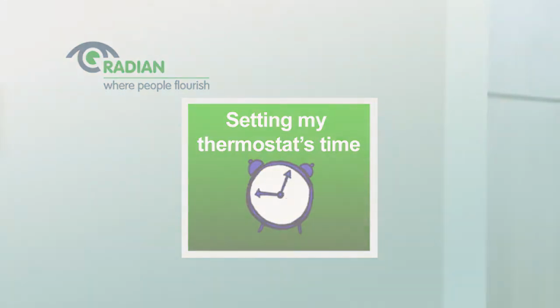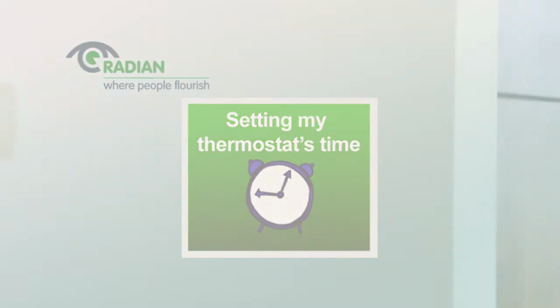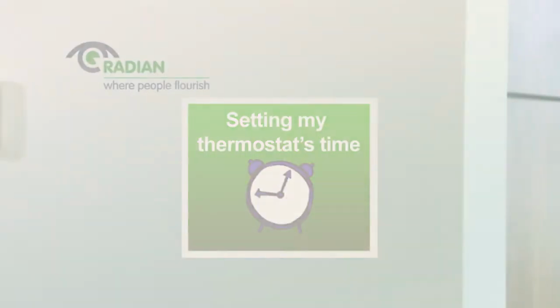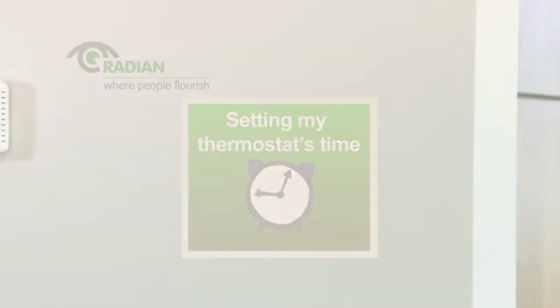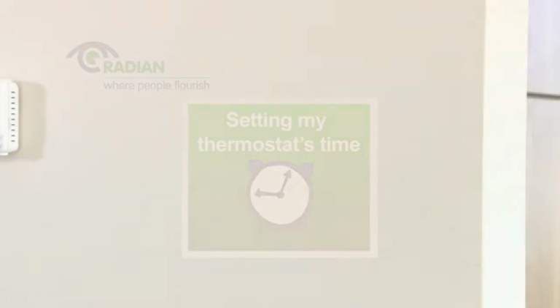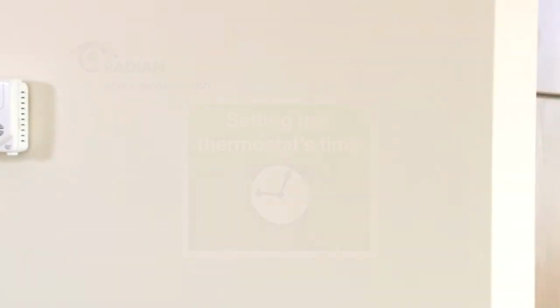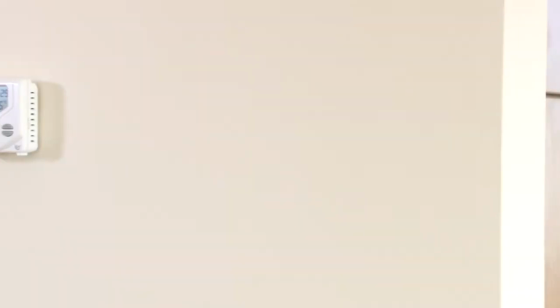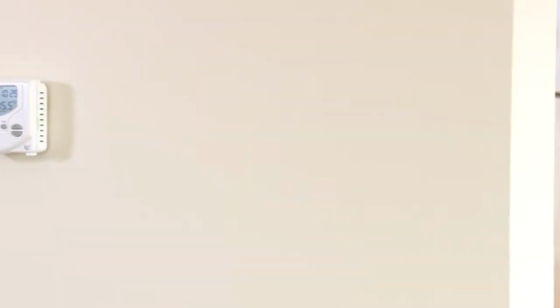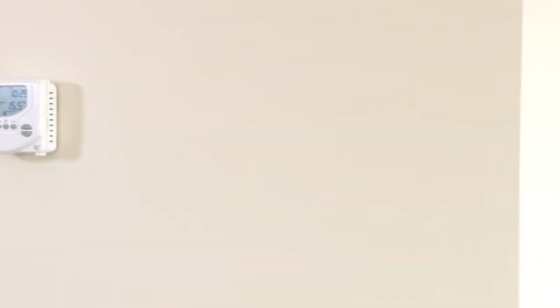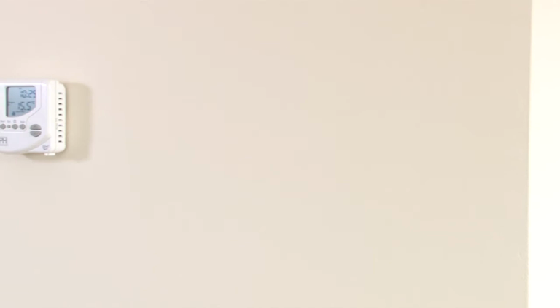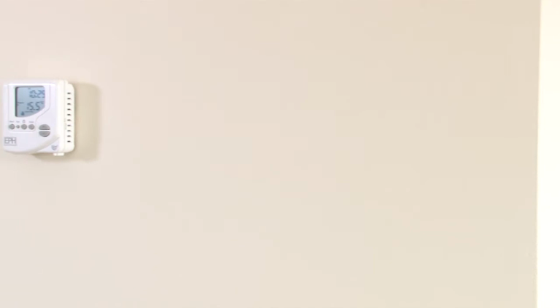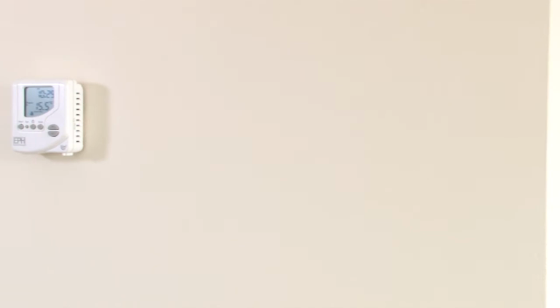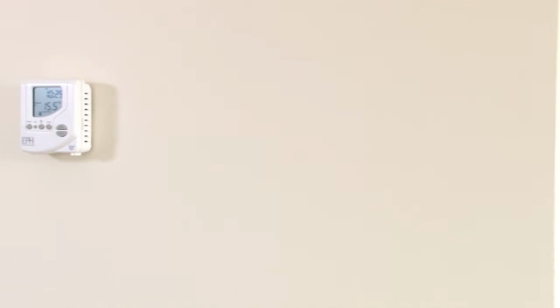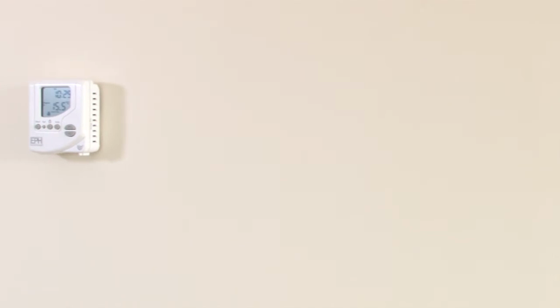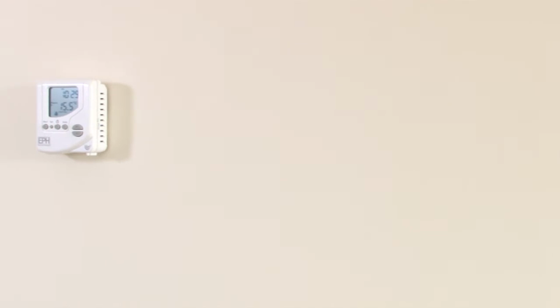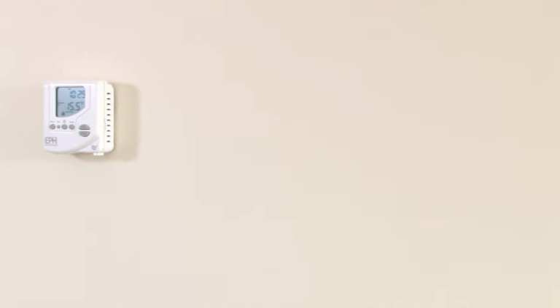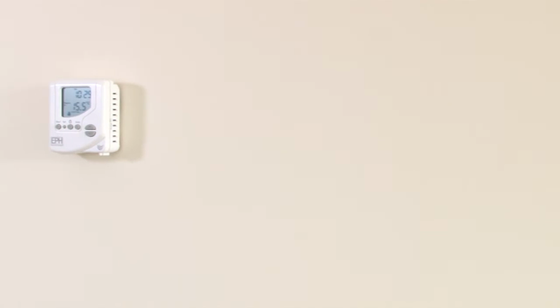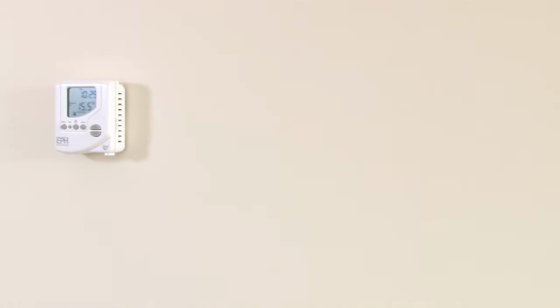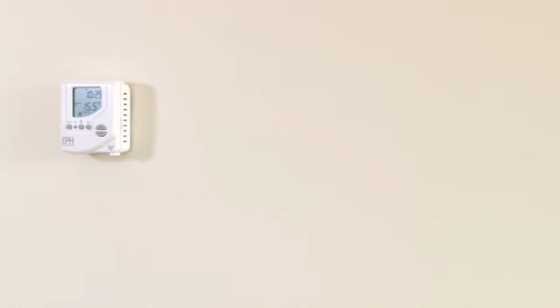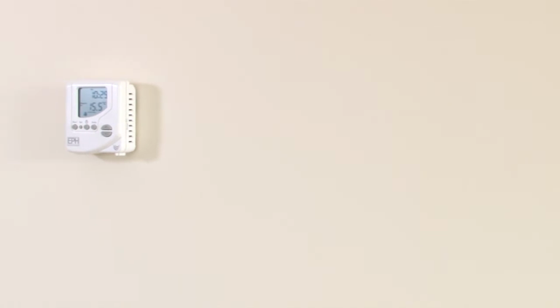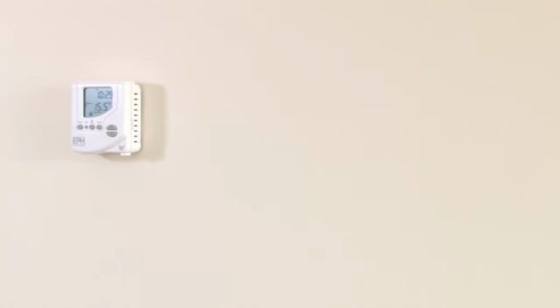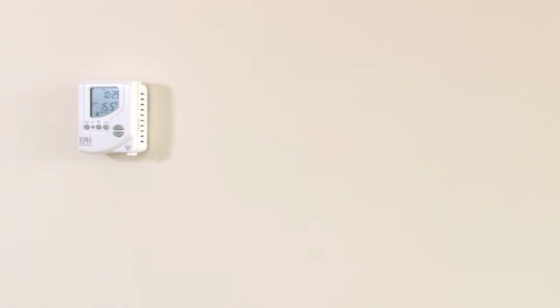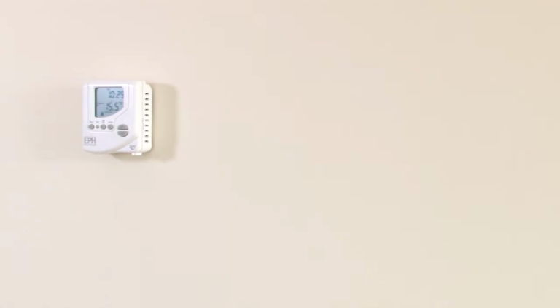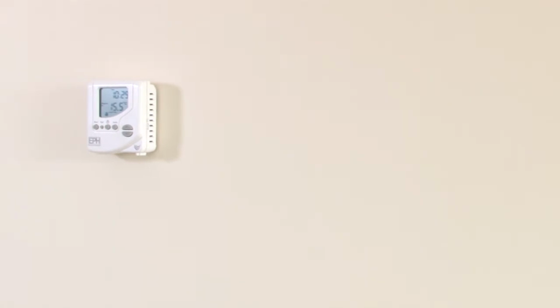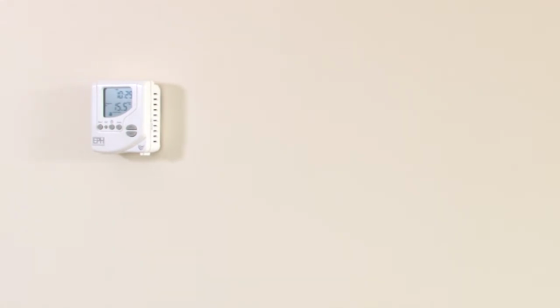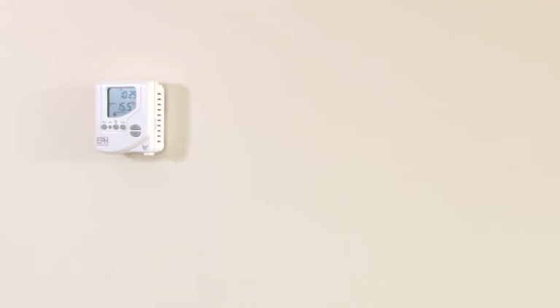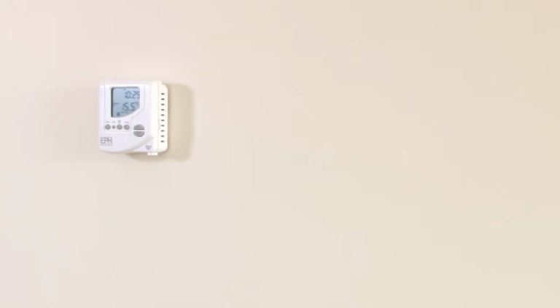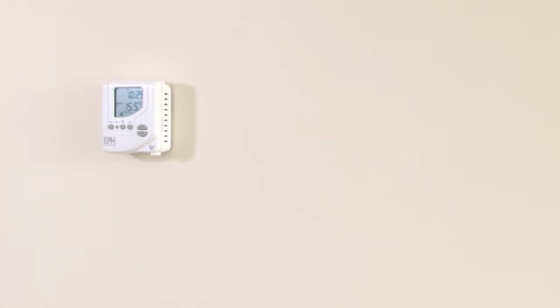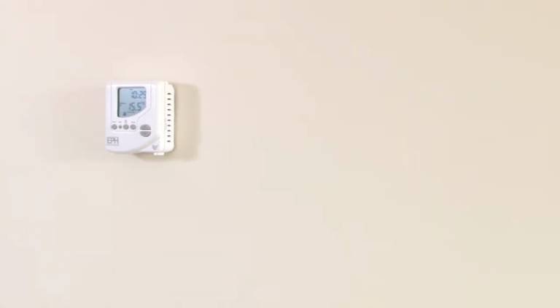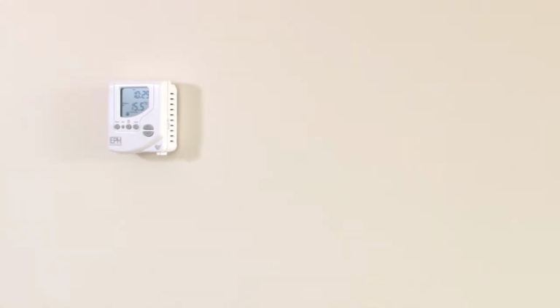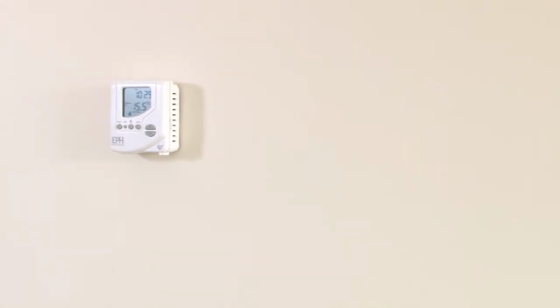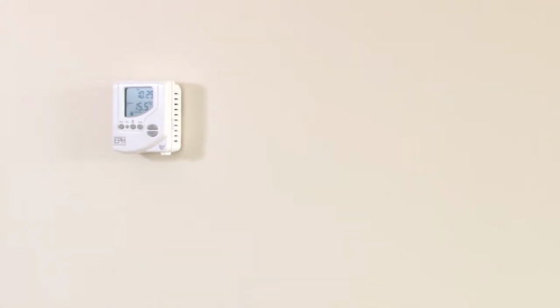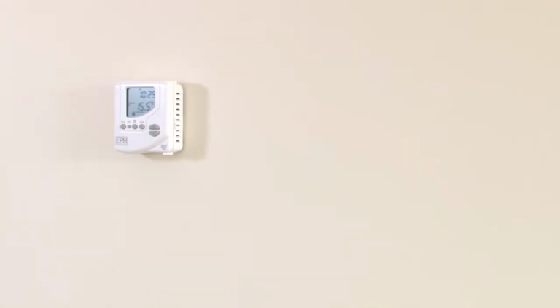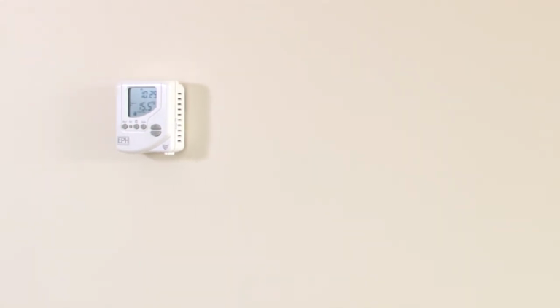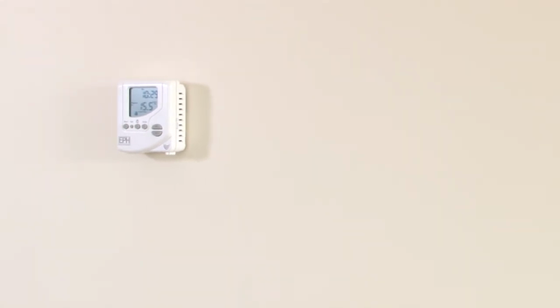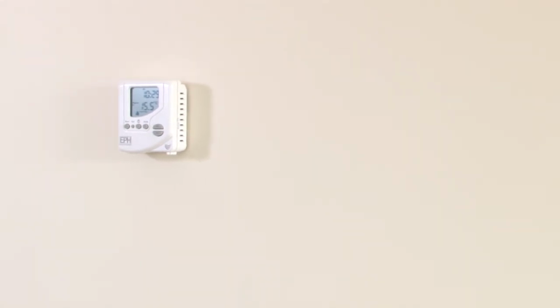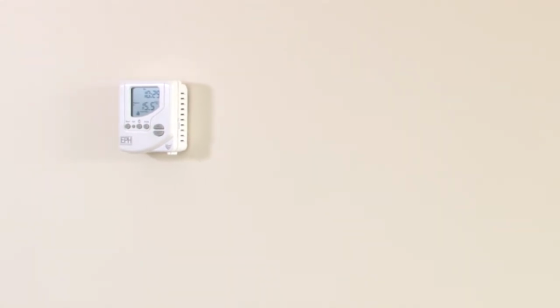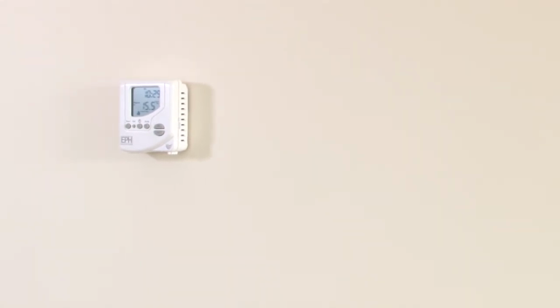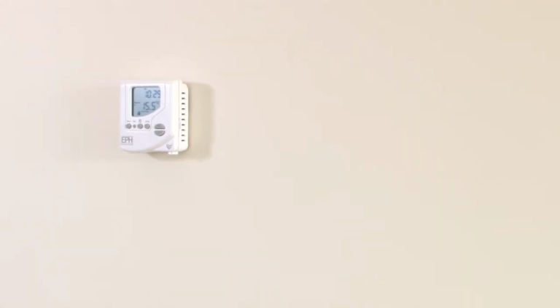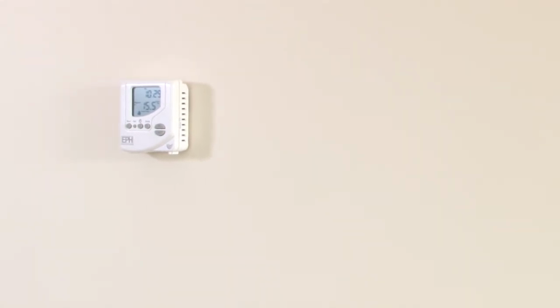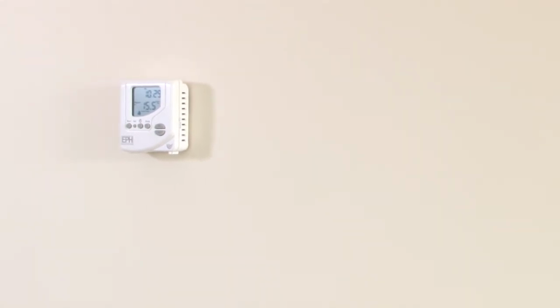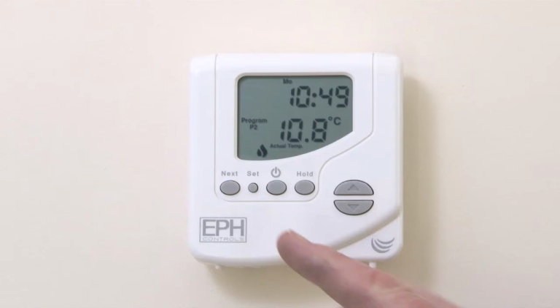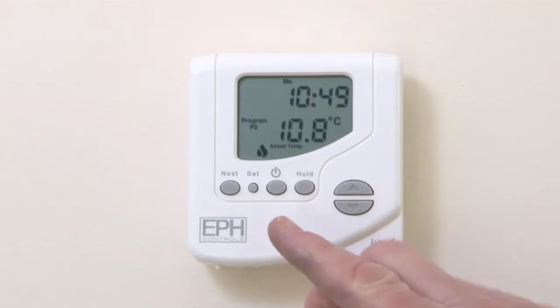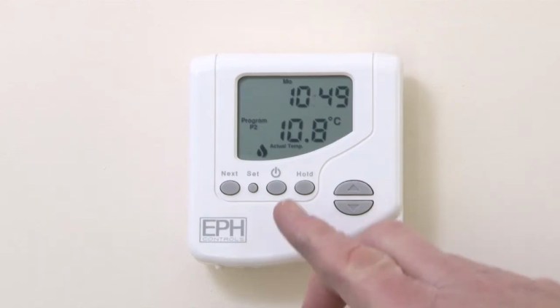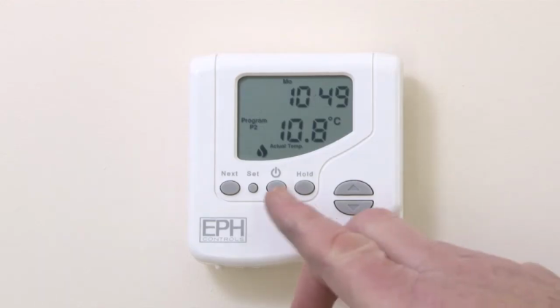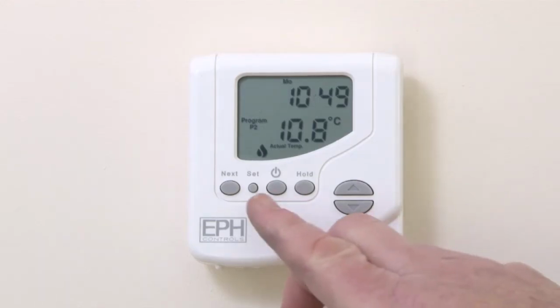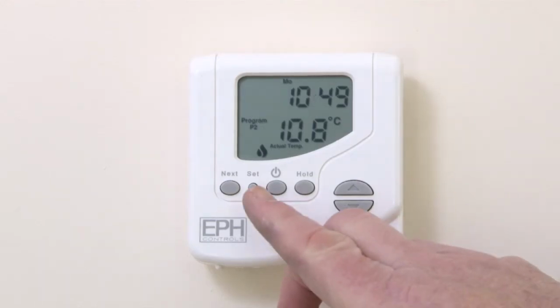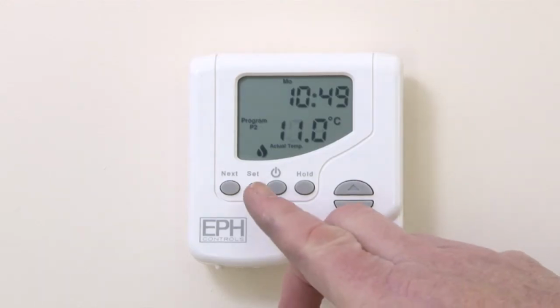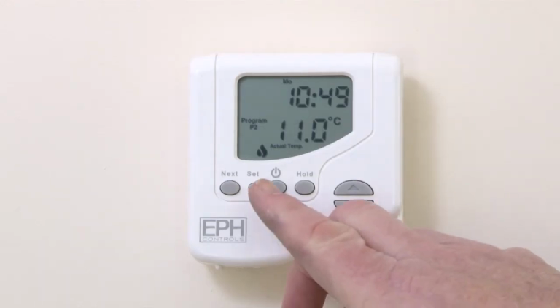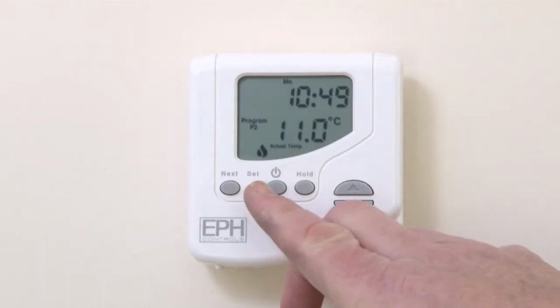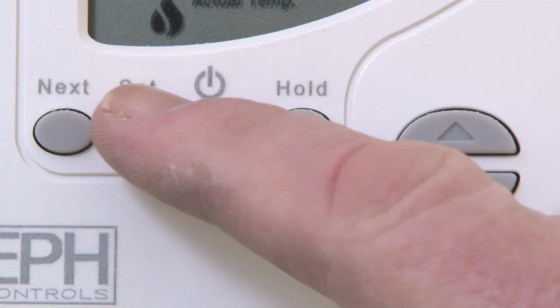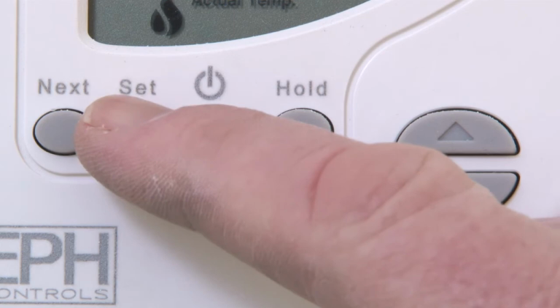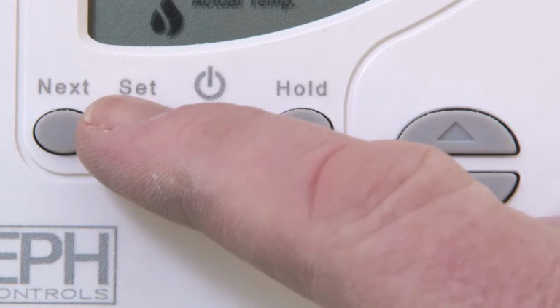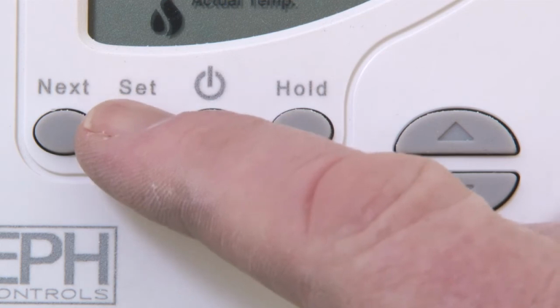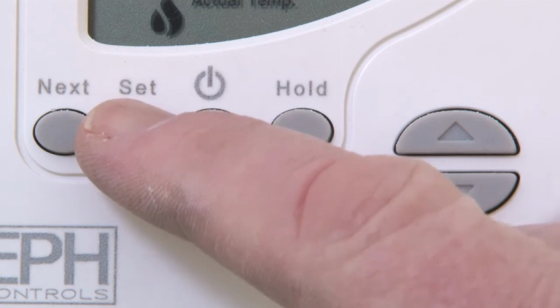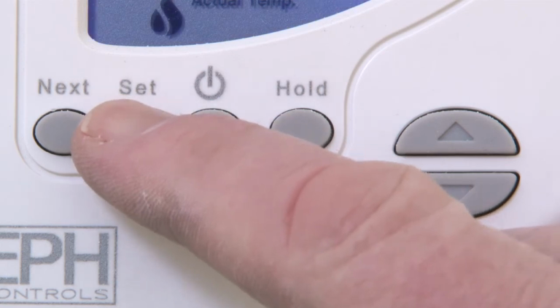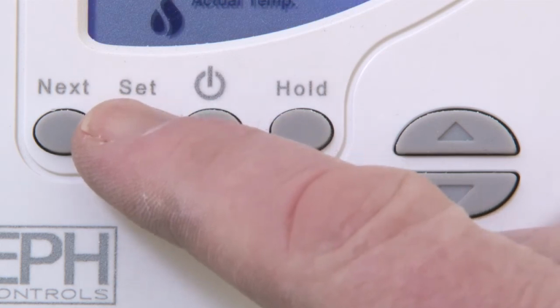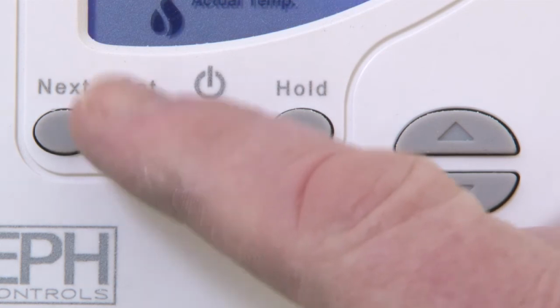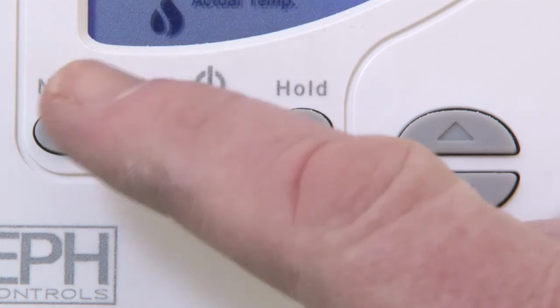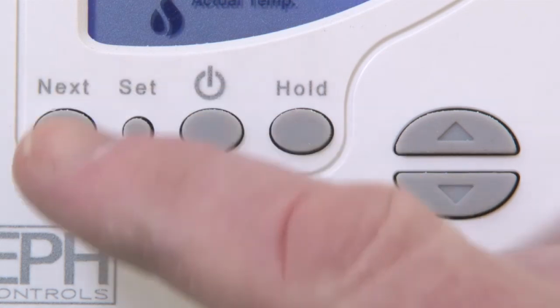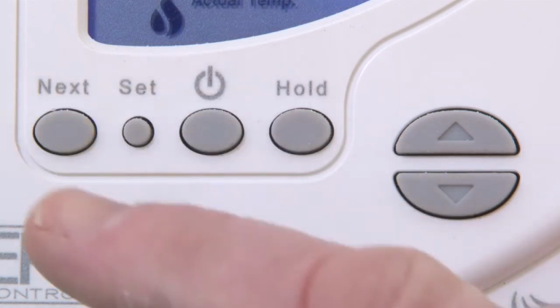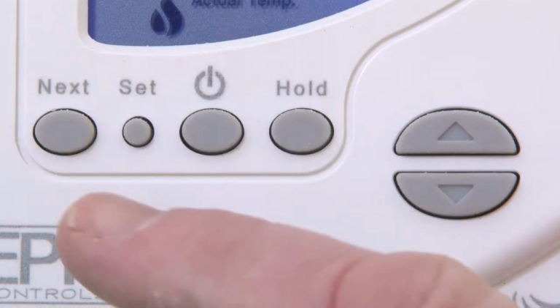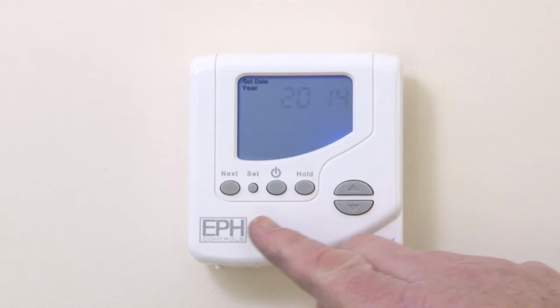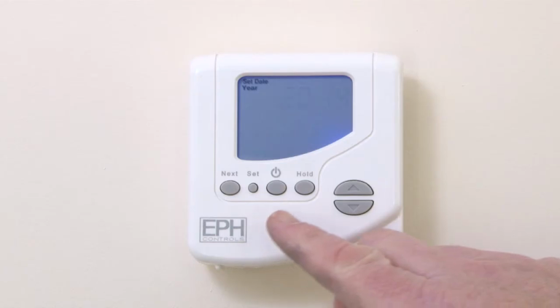The thermostat is usually located in the lounge. To set the date and time, firstly press the Set button.